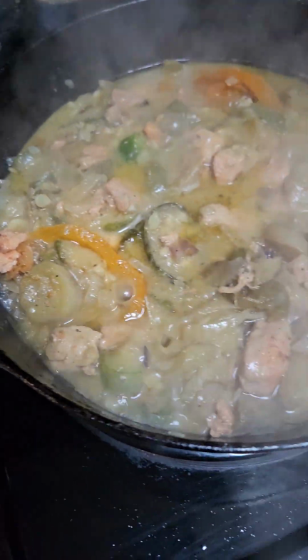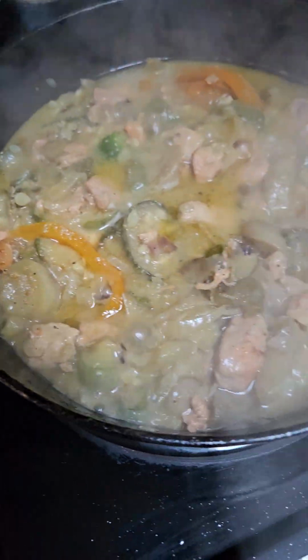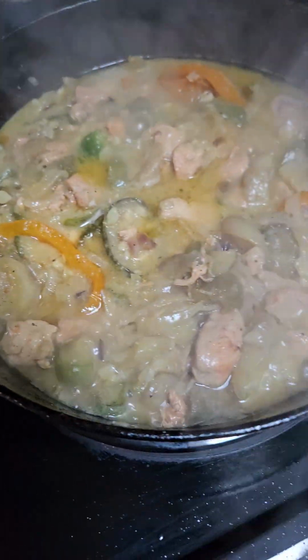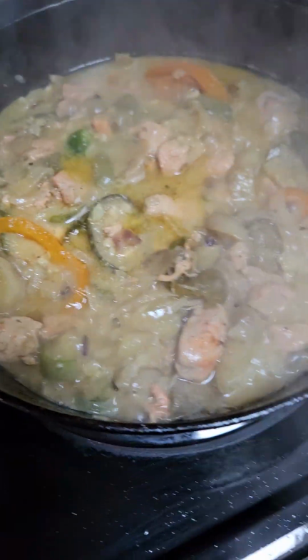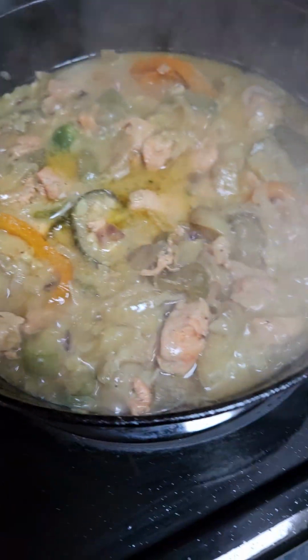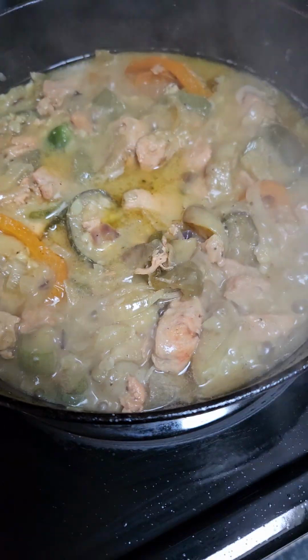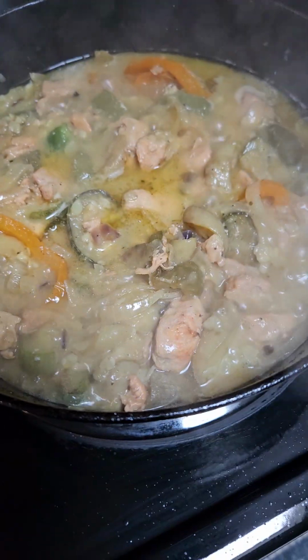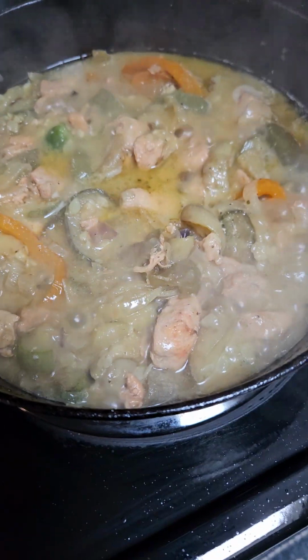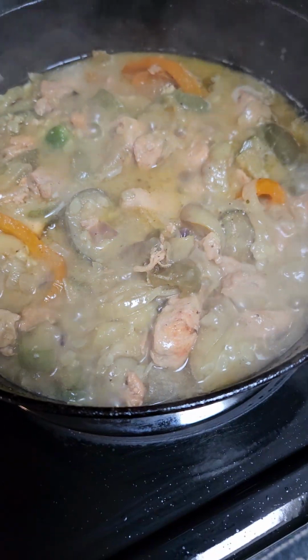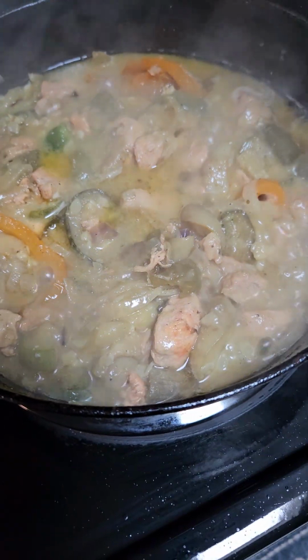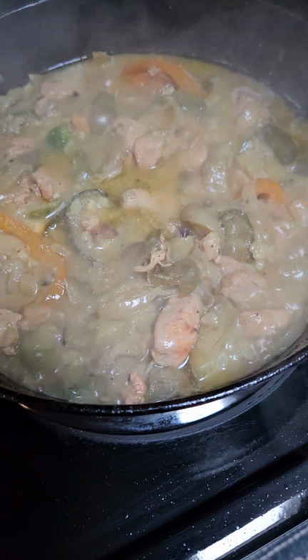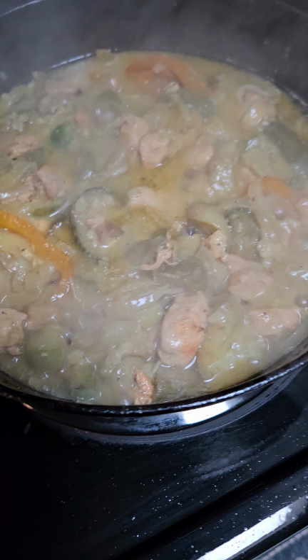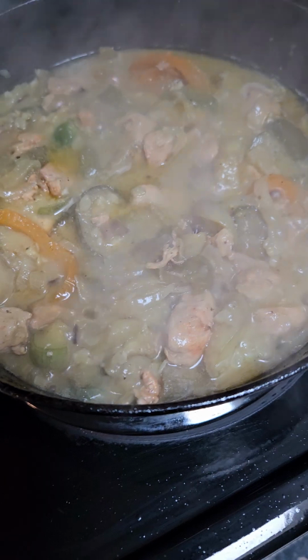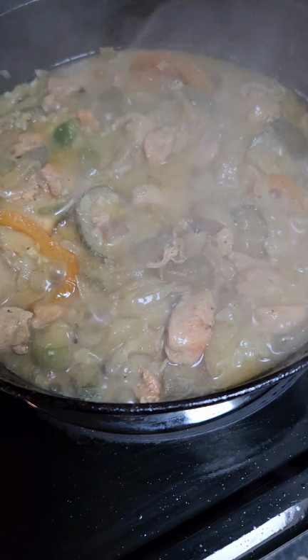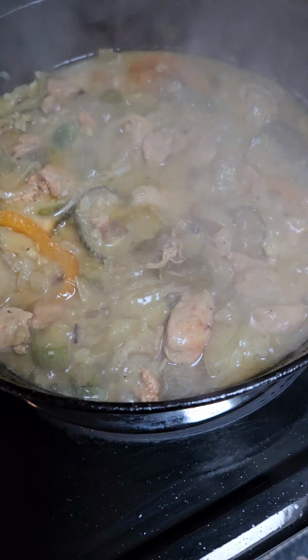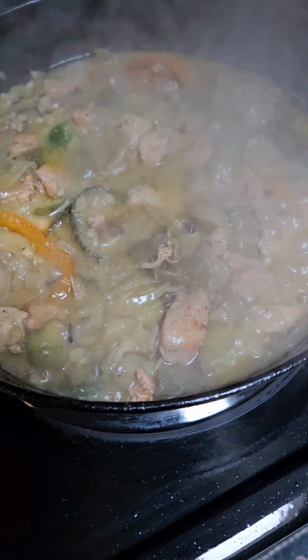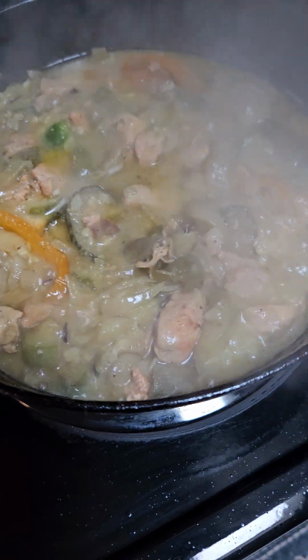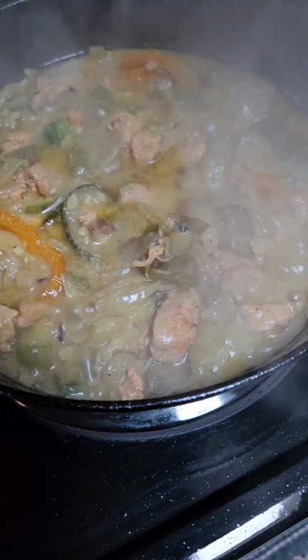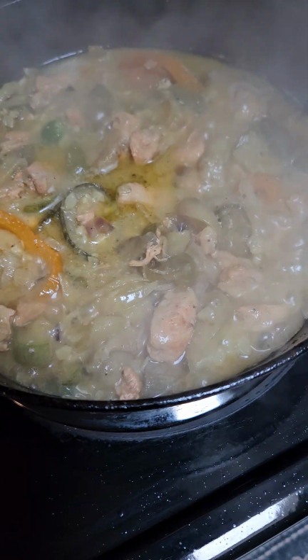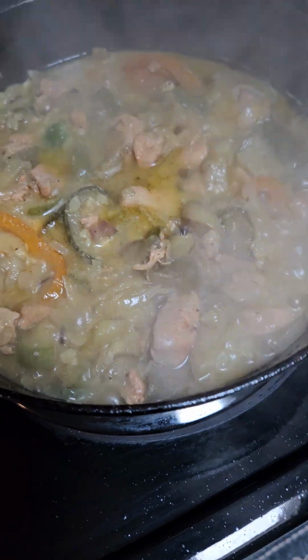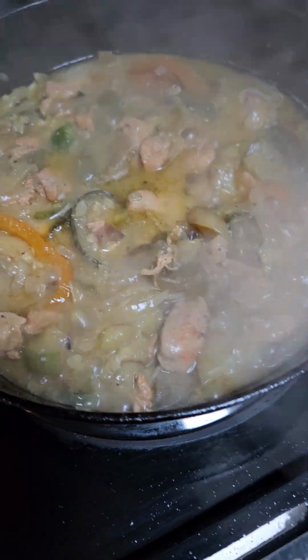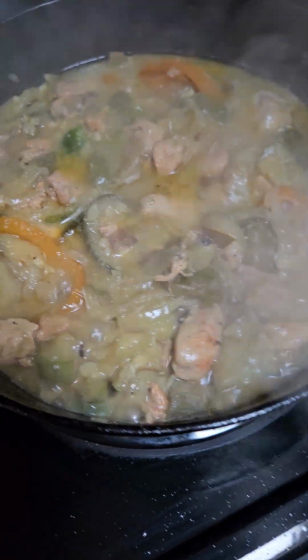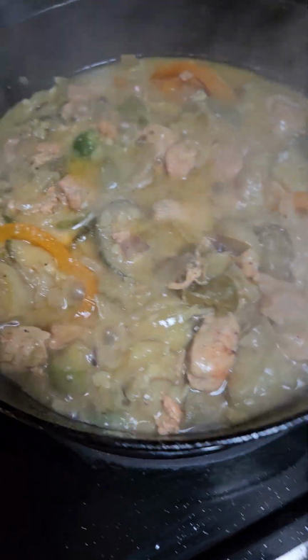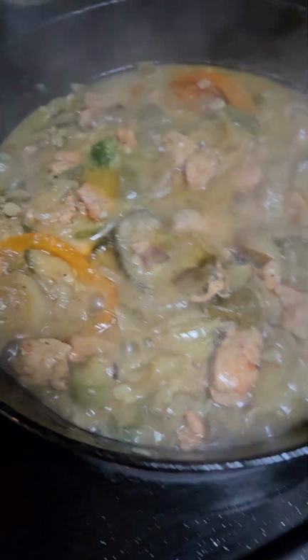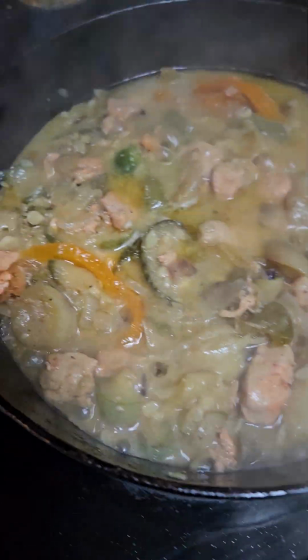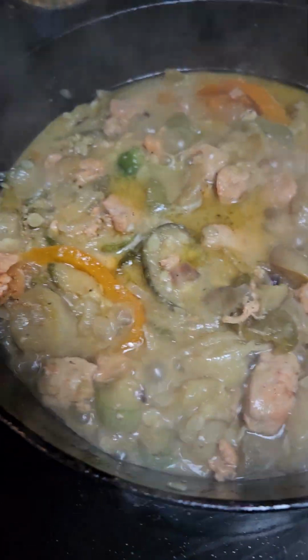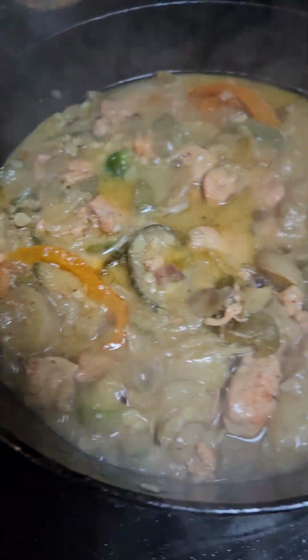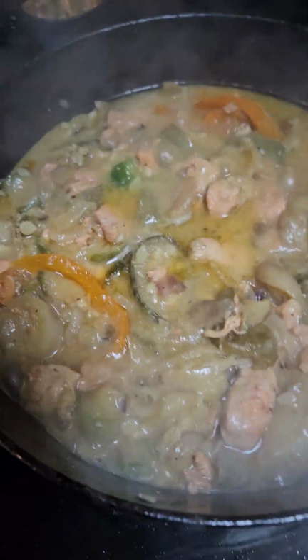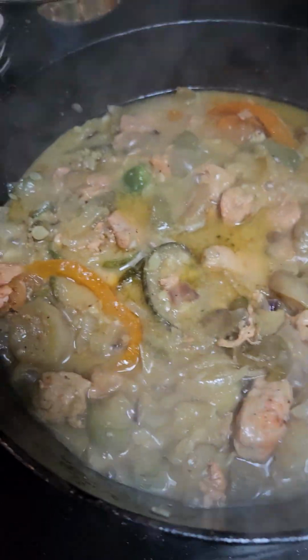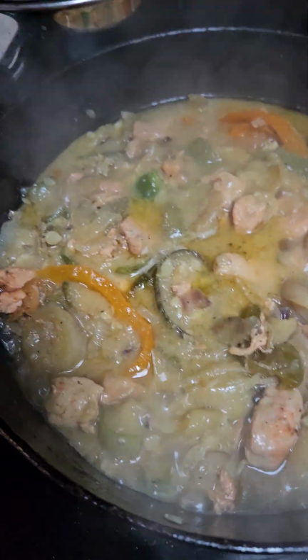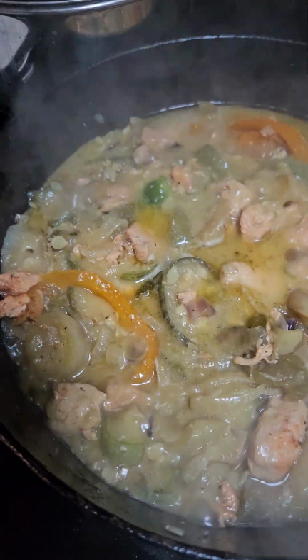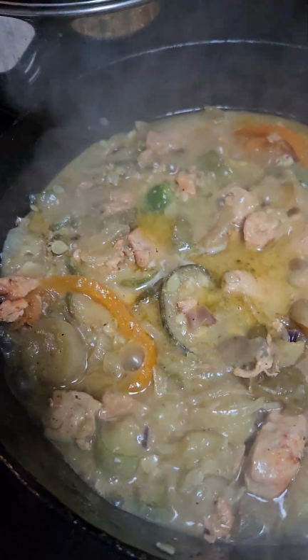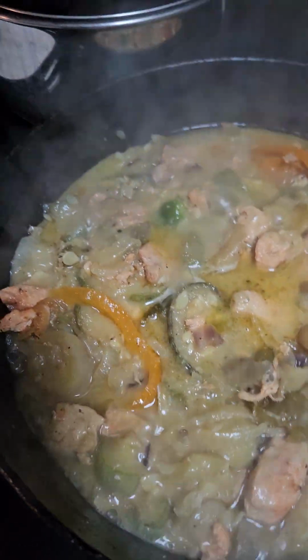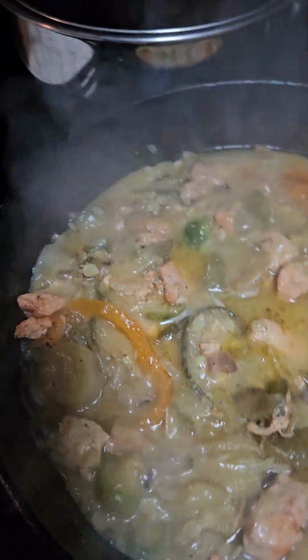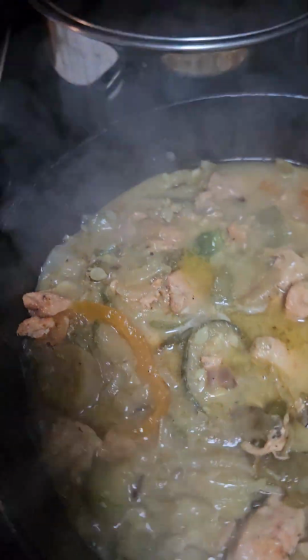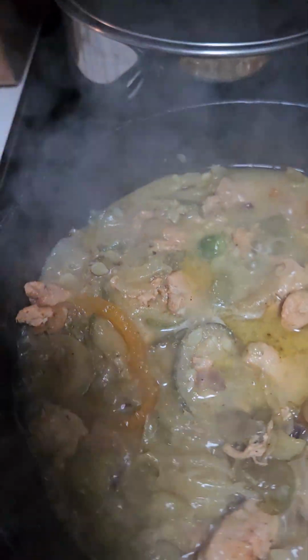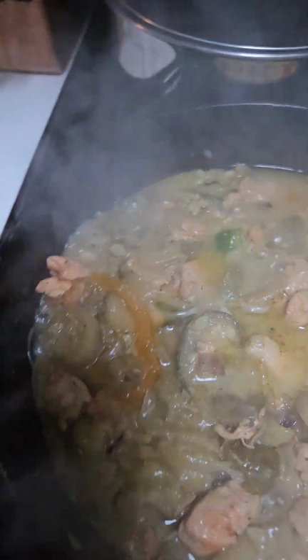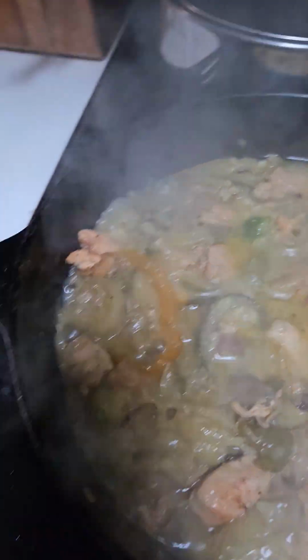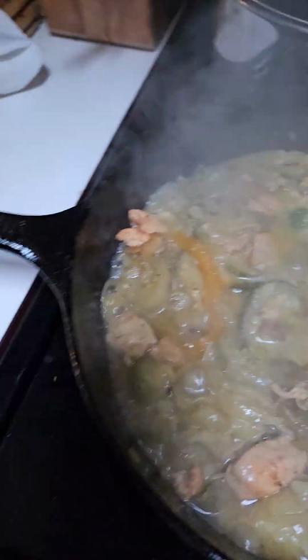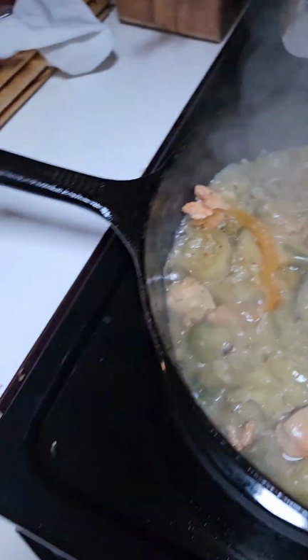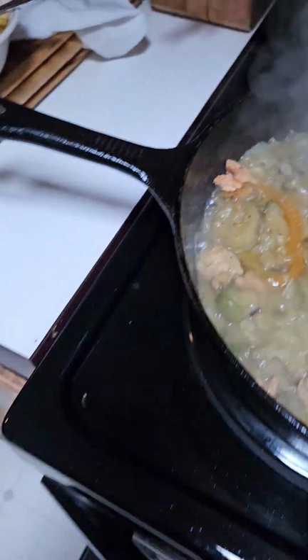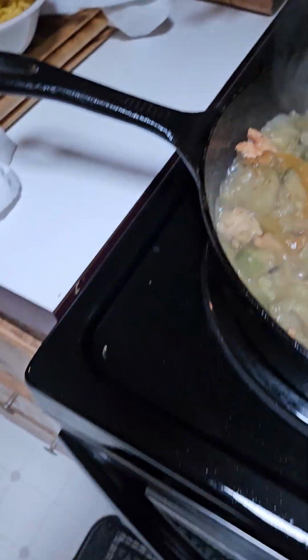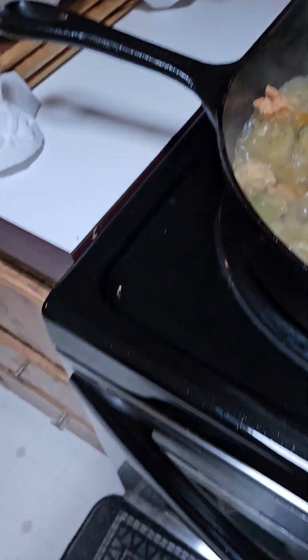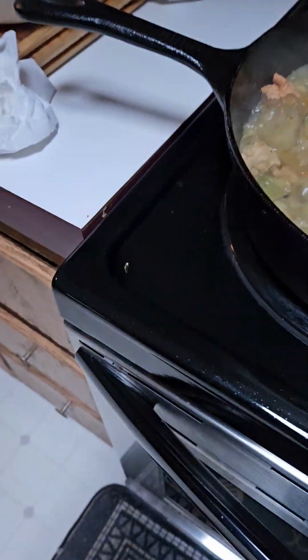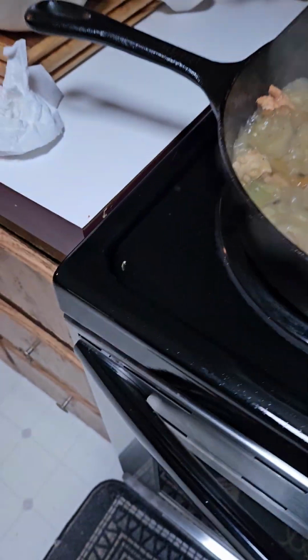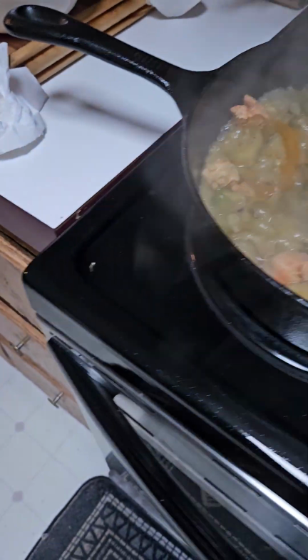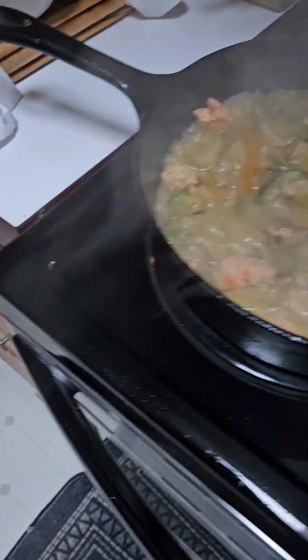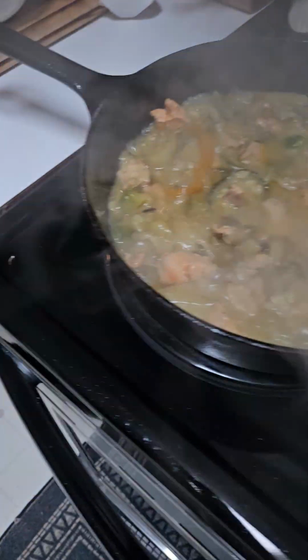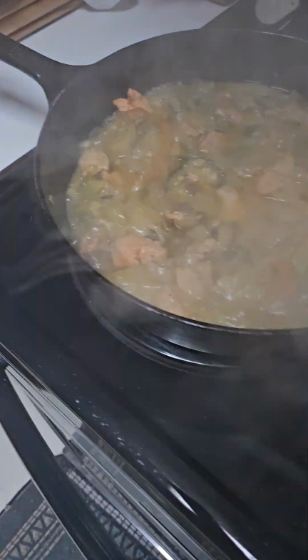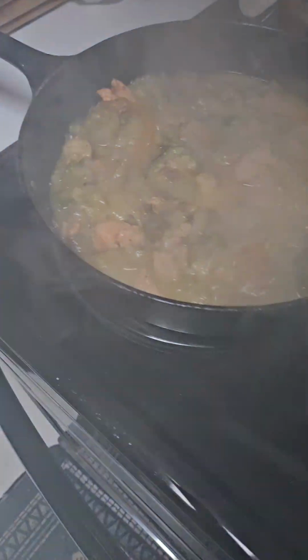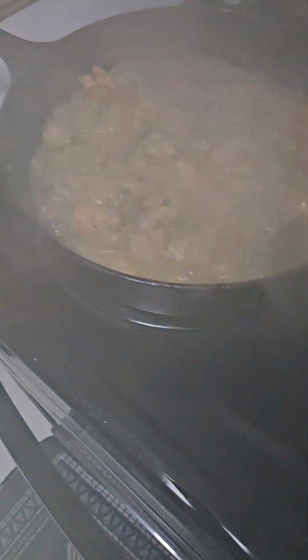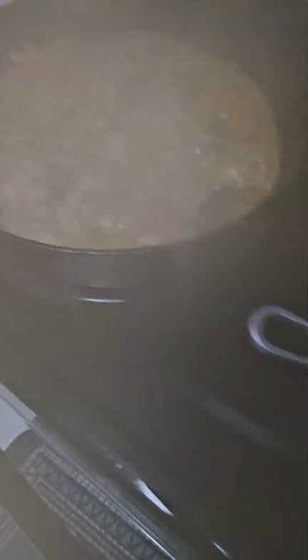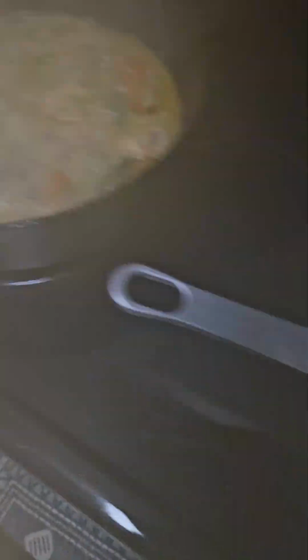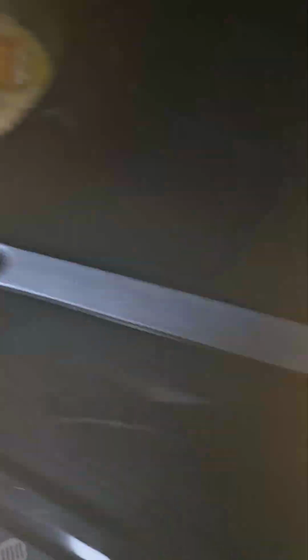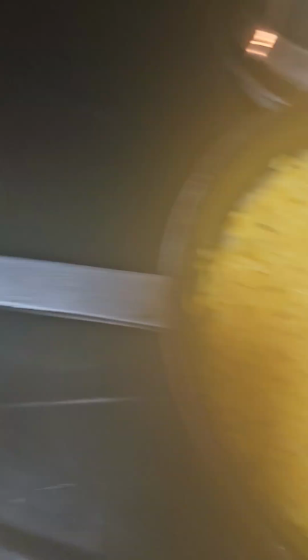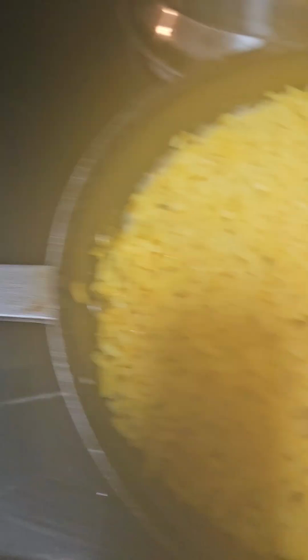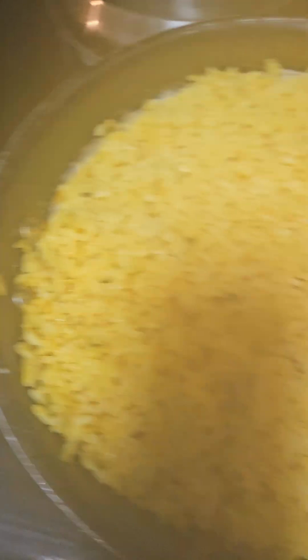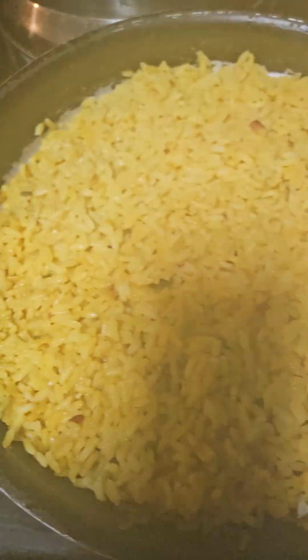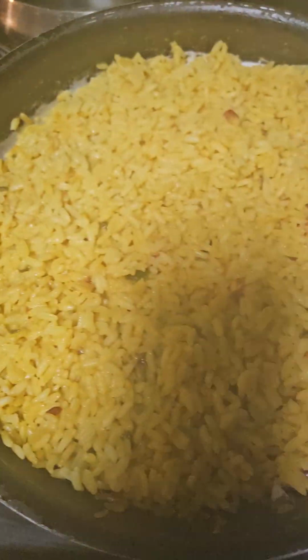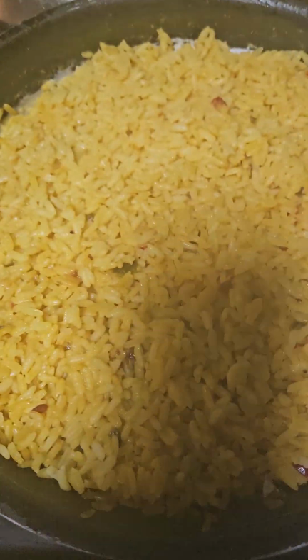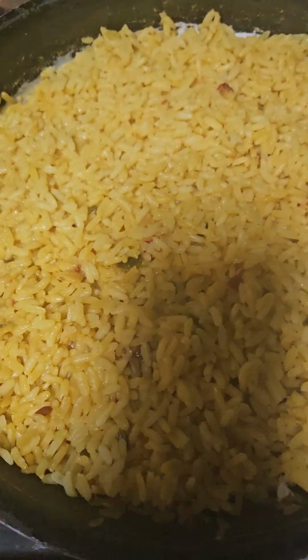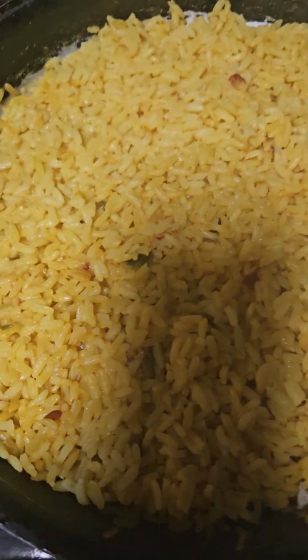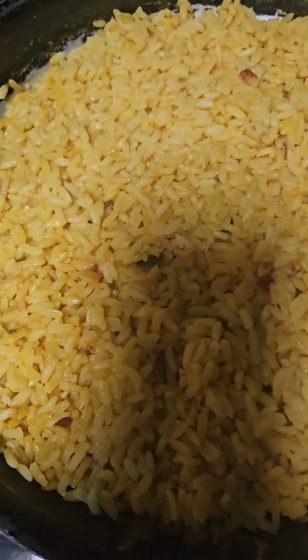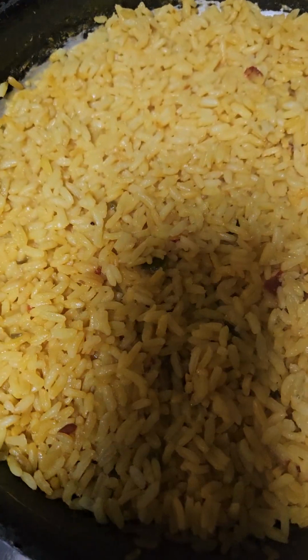Some garlic — yes, he raised garlic this year. And with that you put the yellow rice.